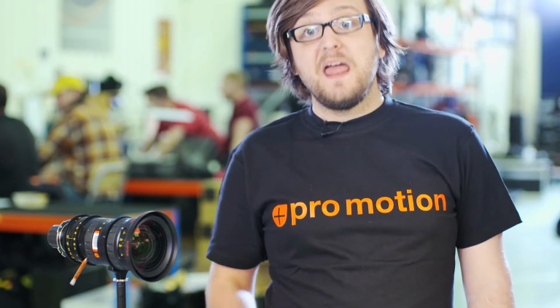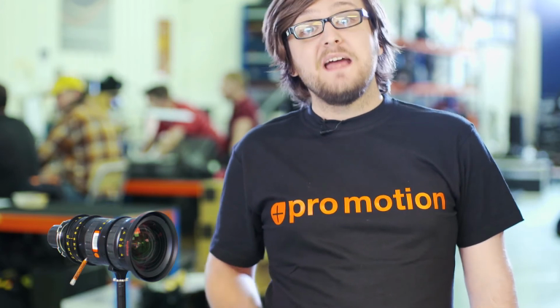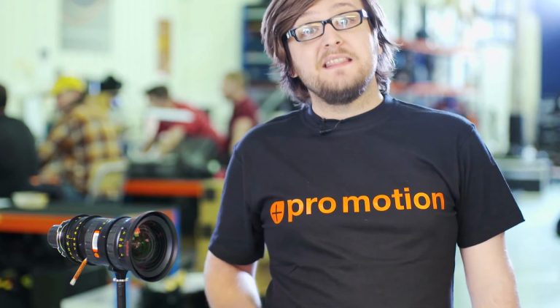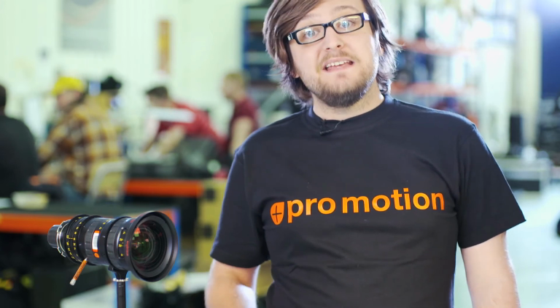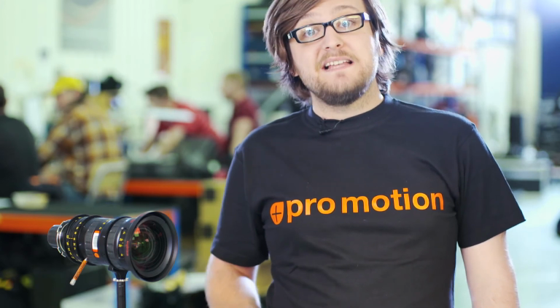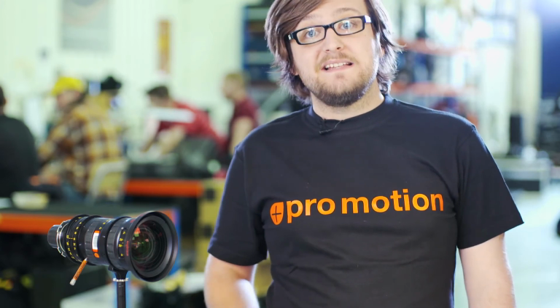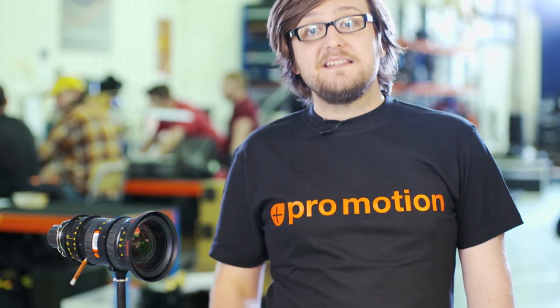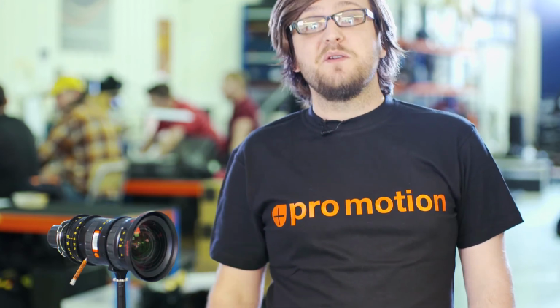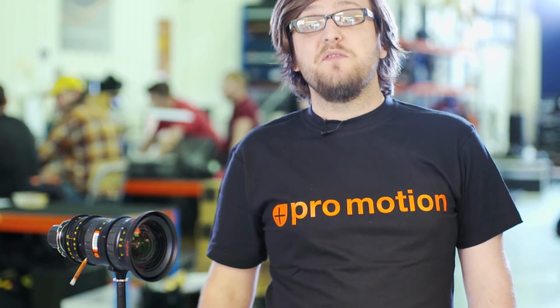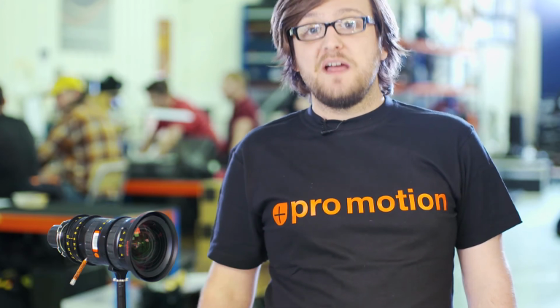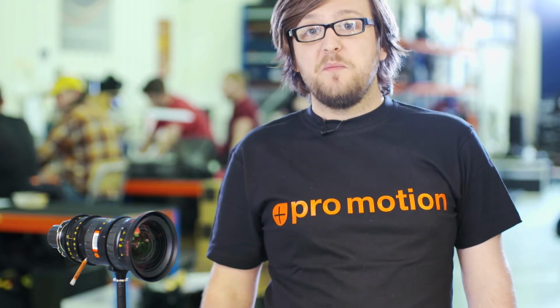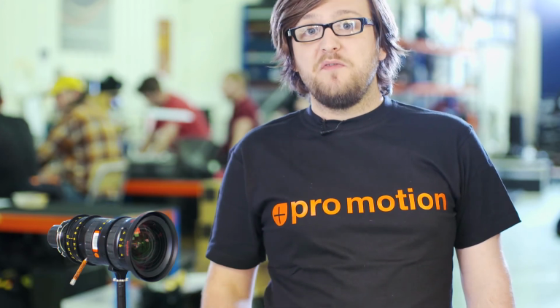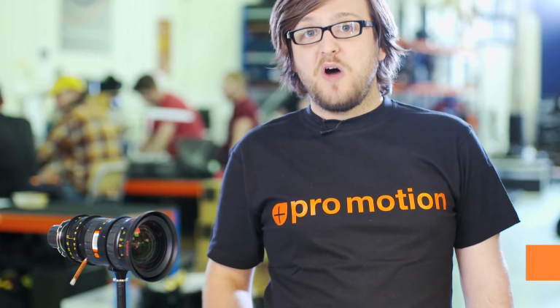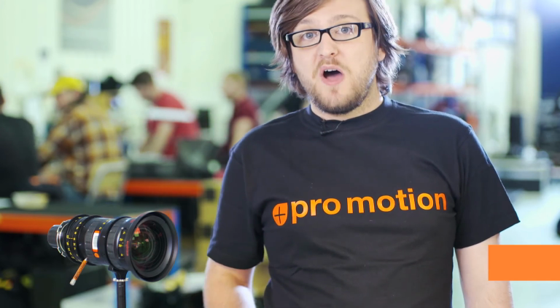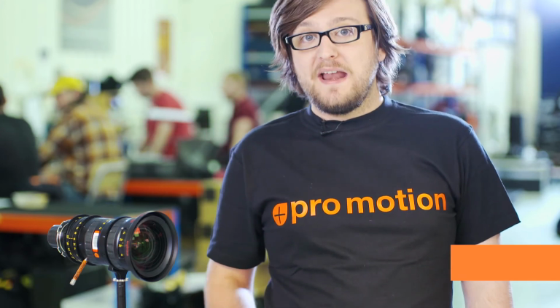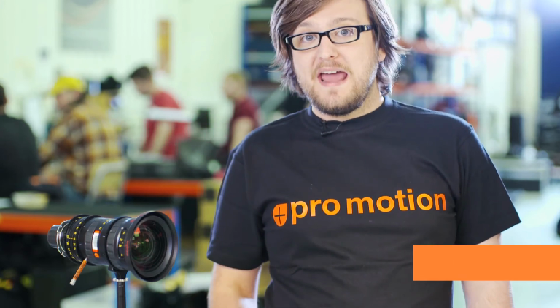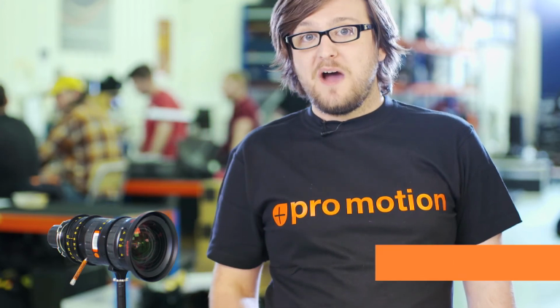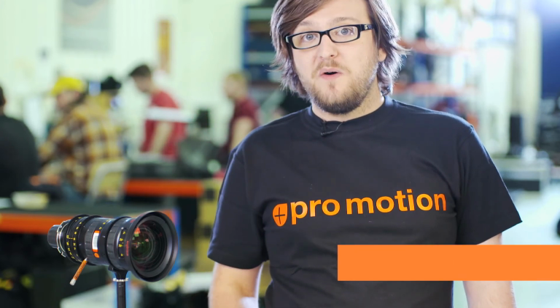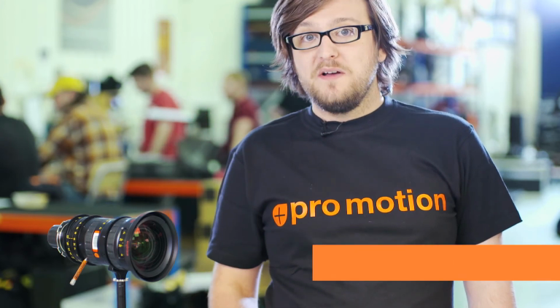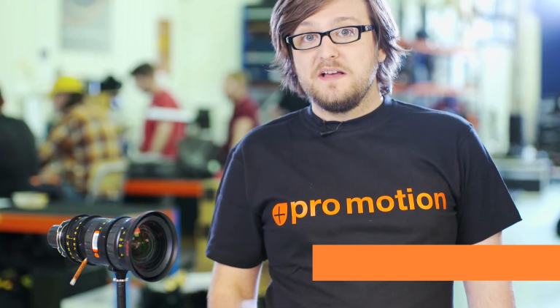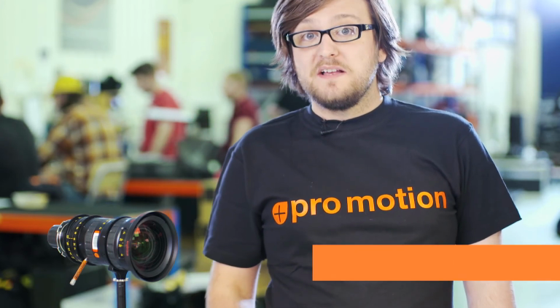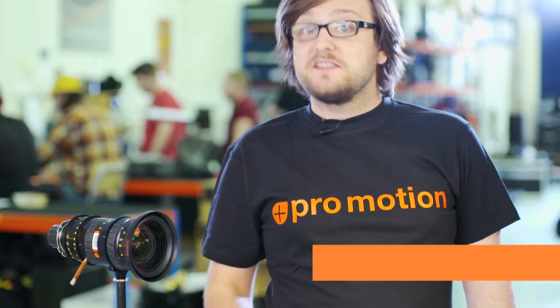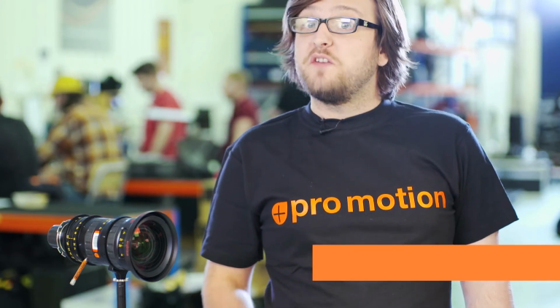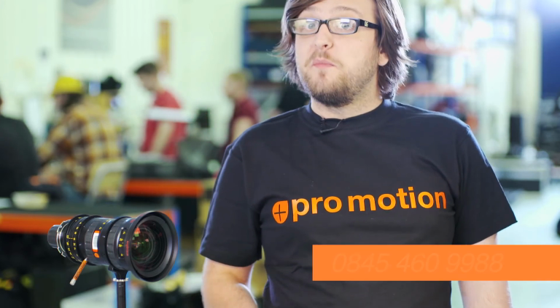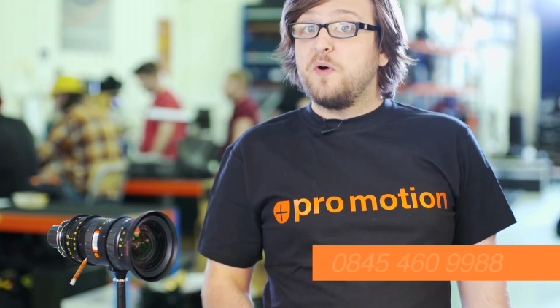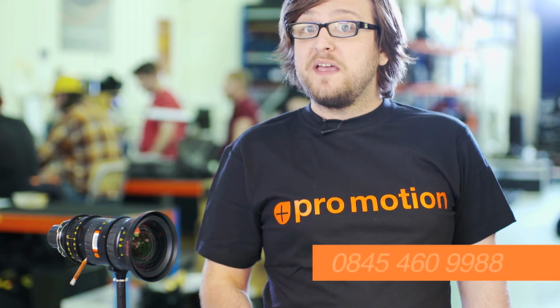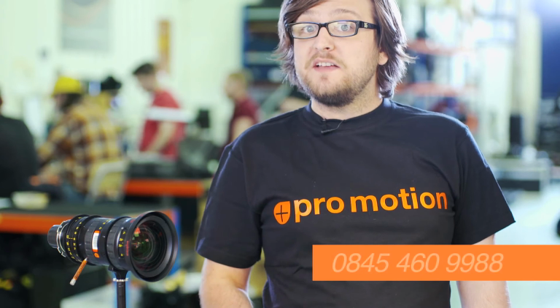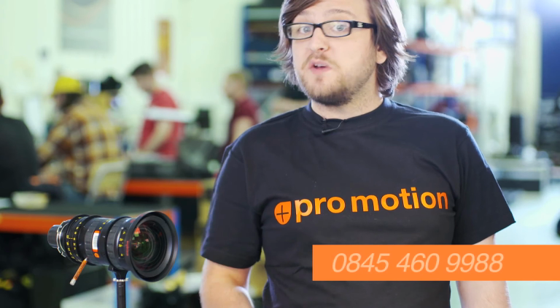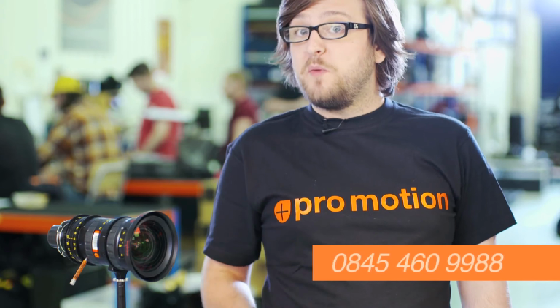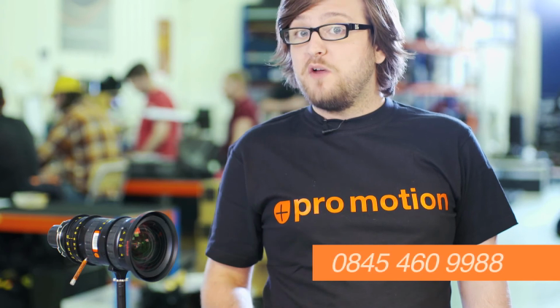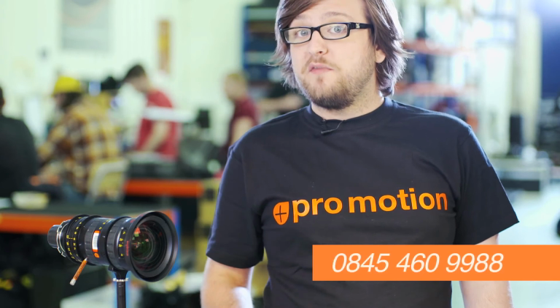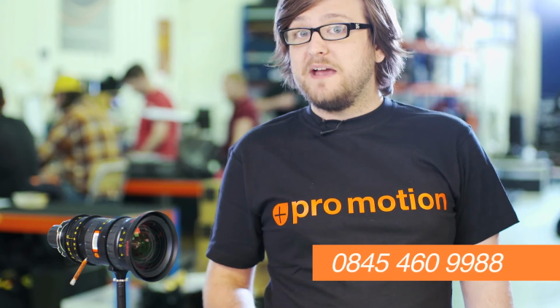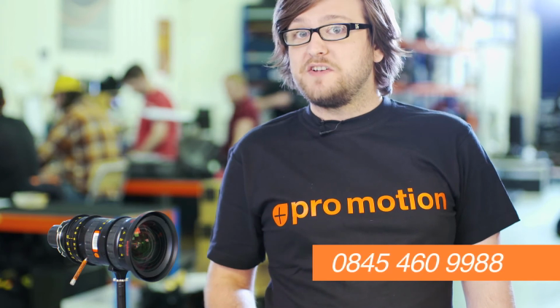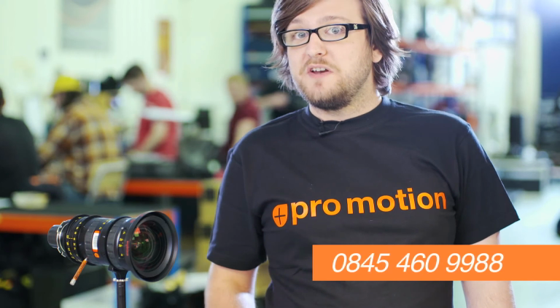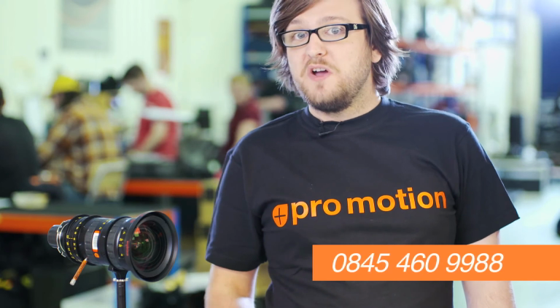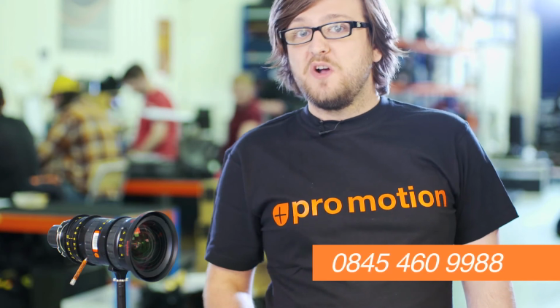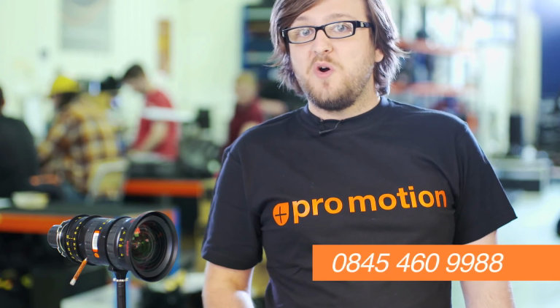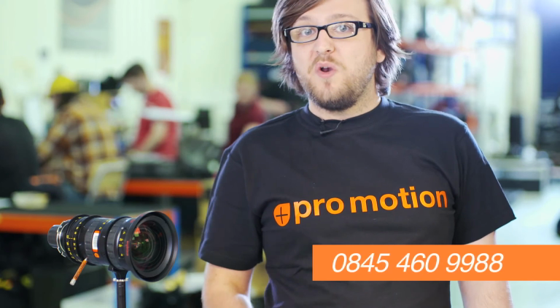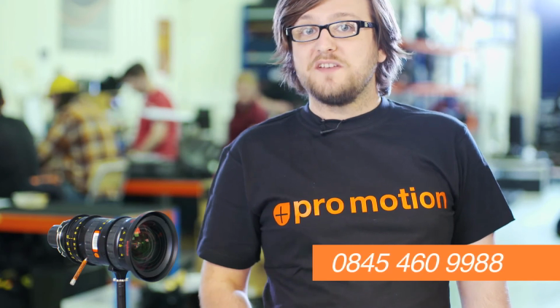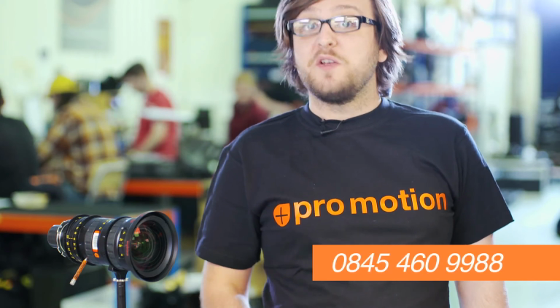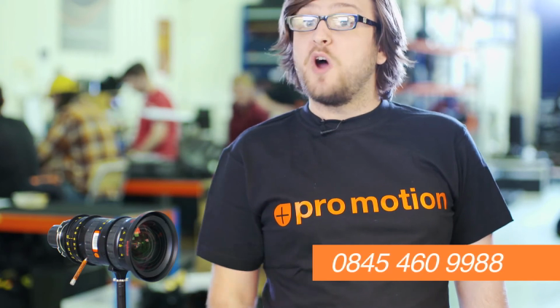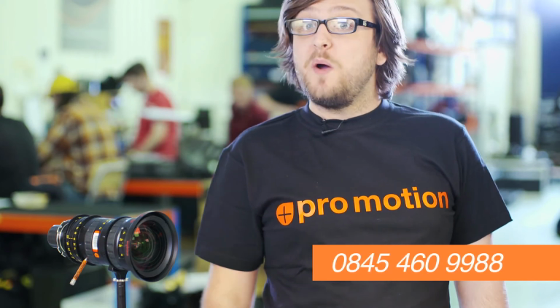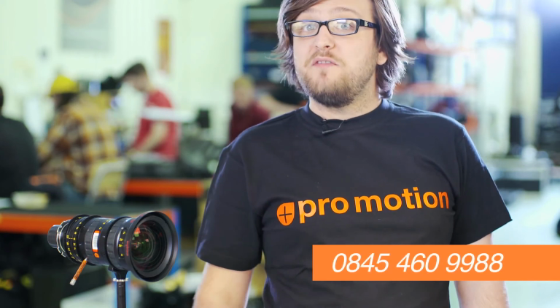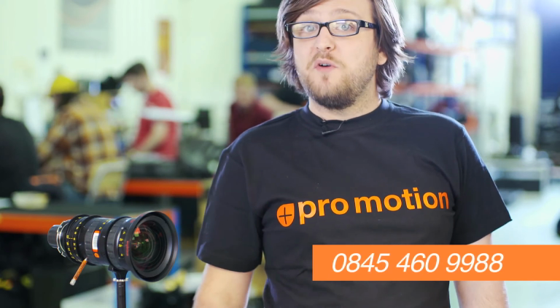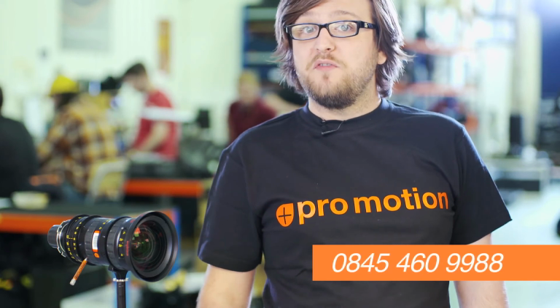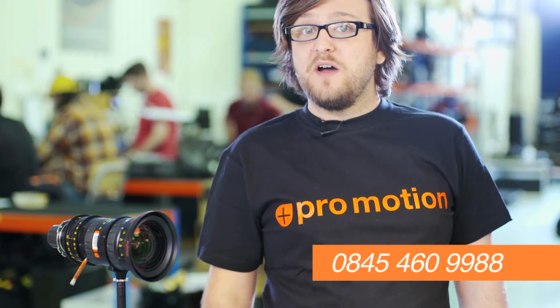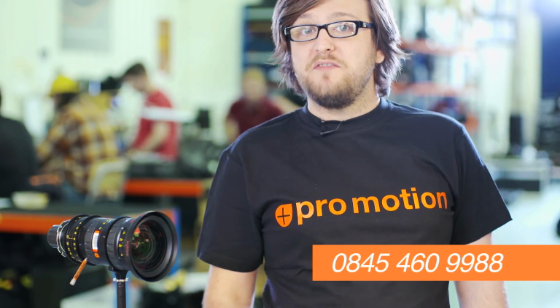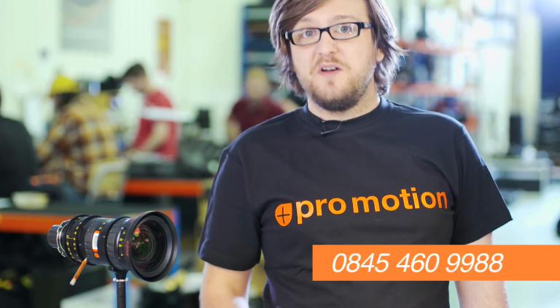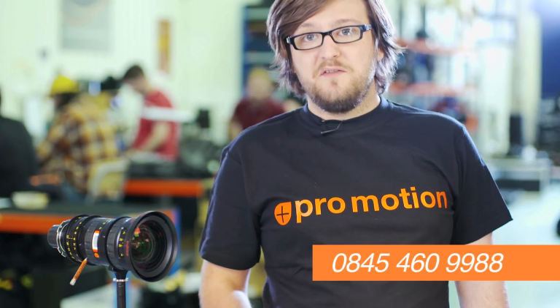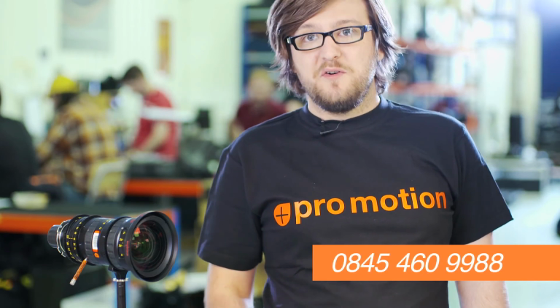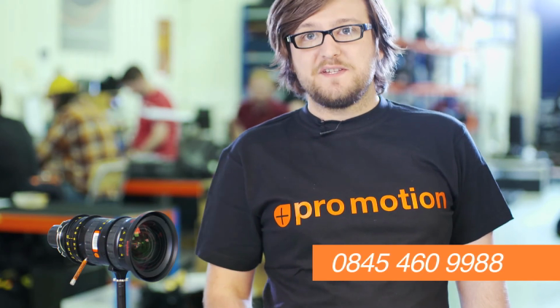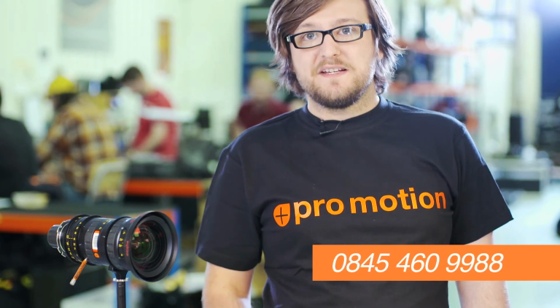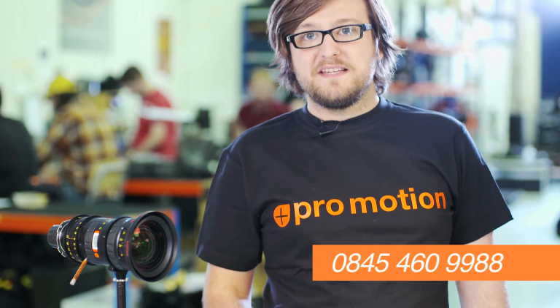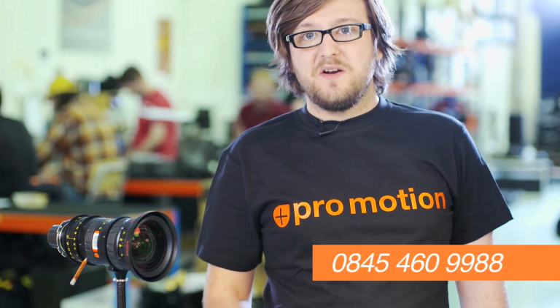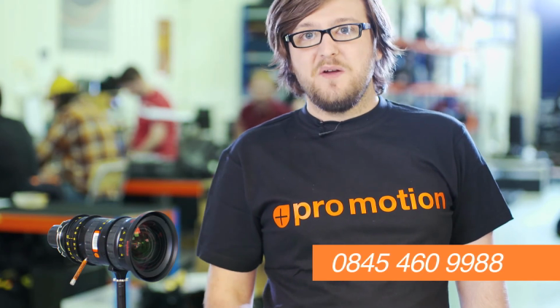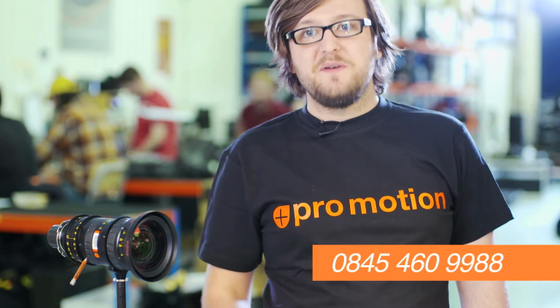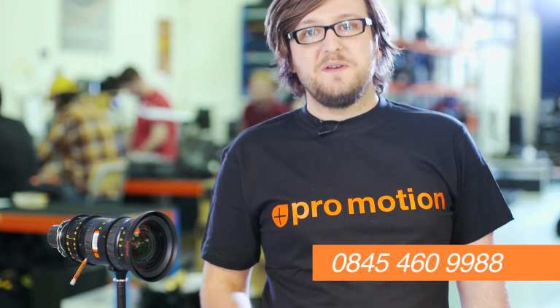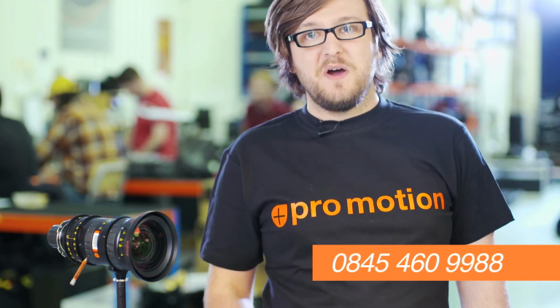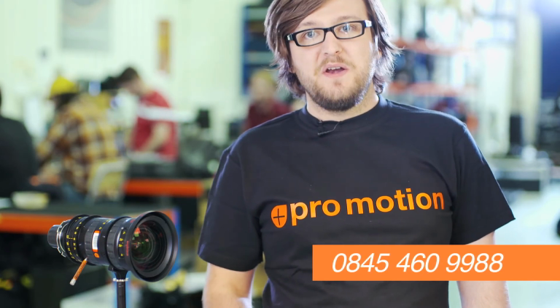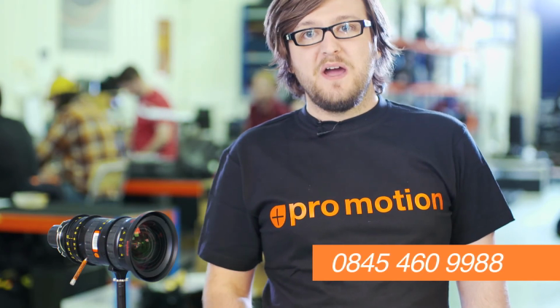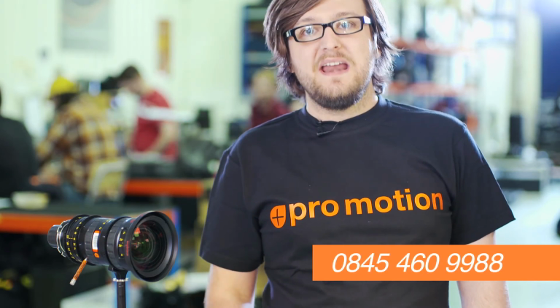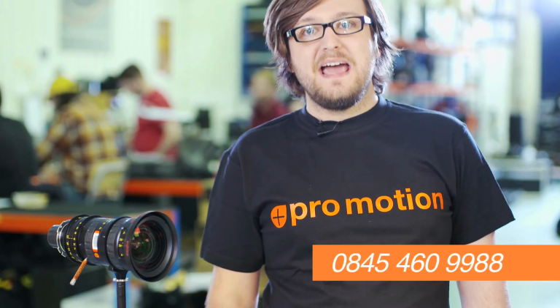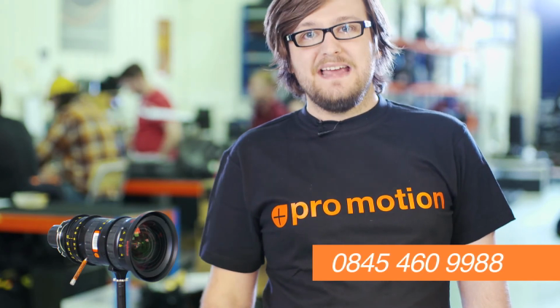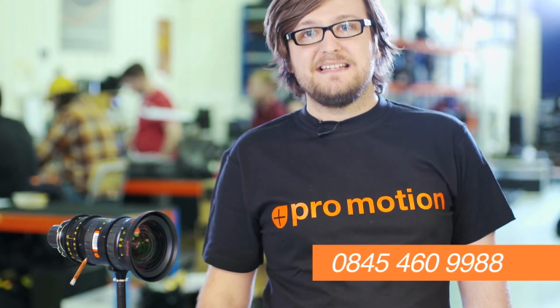These lenses are available for hire now, so for bookings or more information call us on 0845 460 9988.